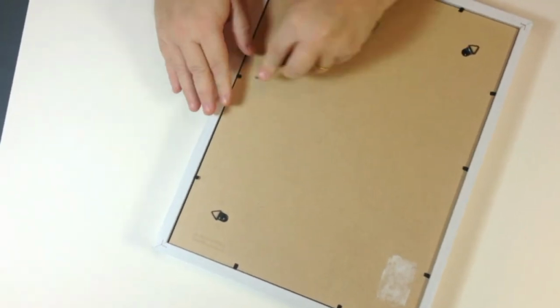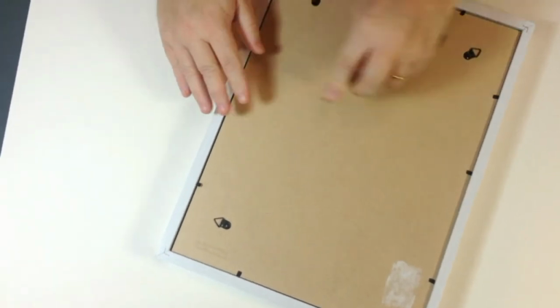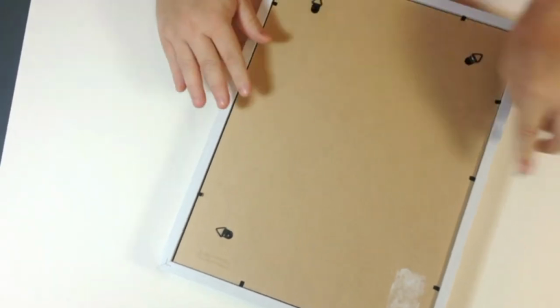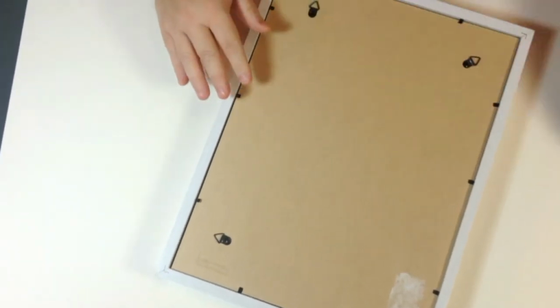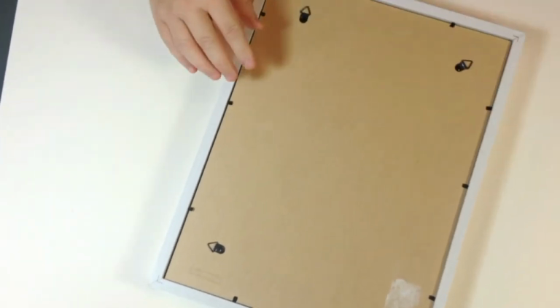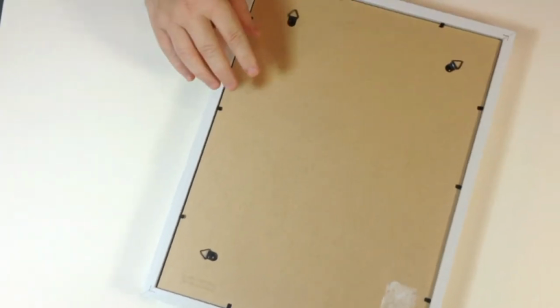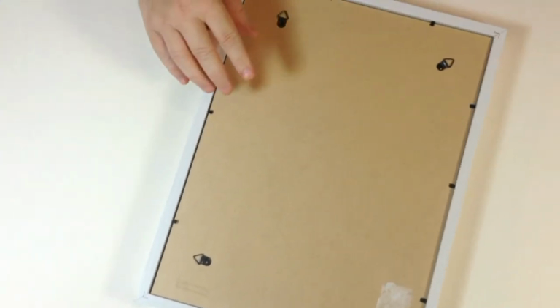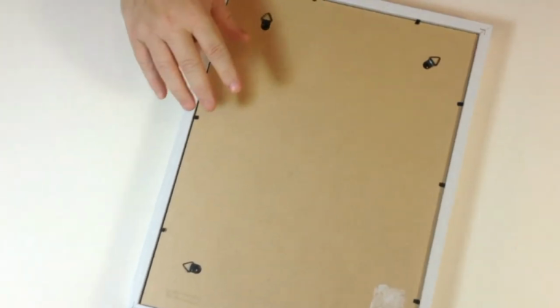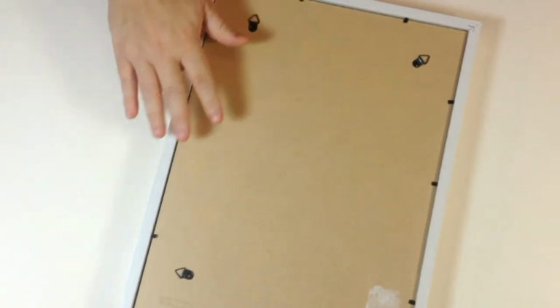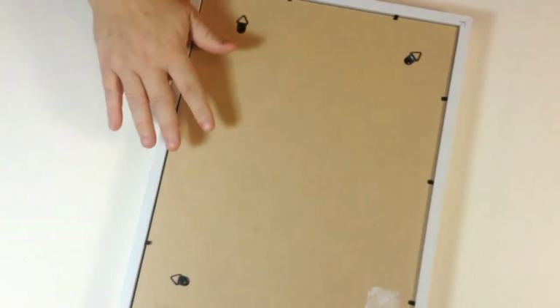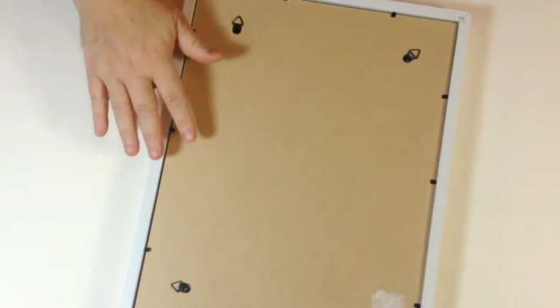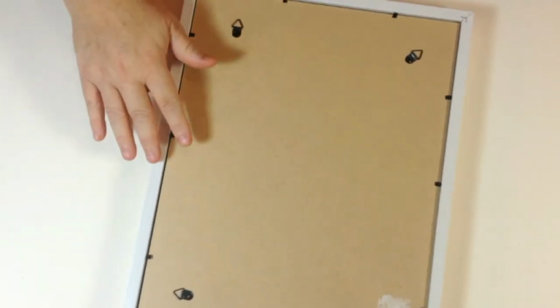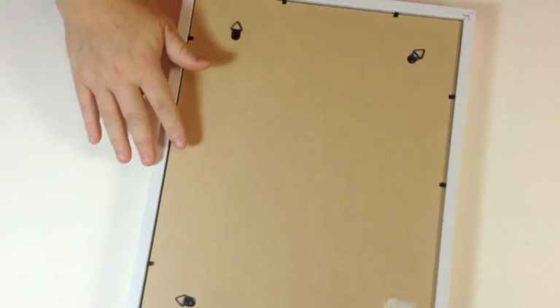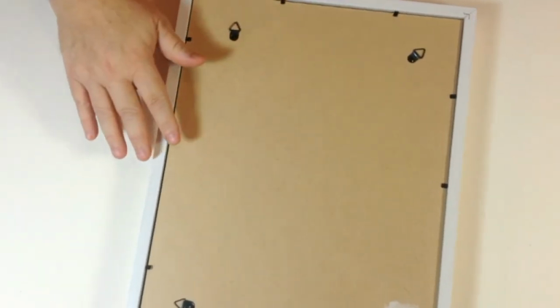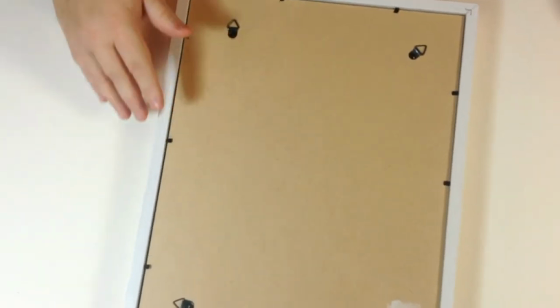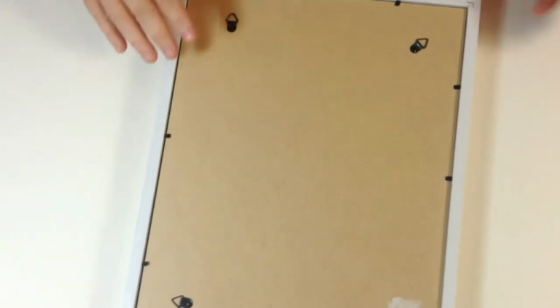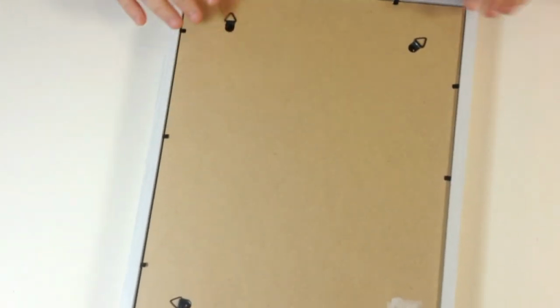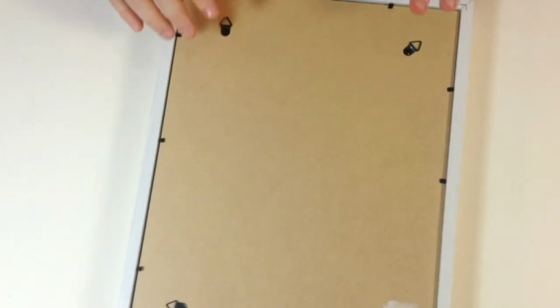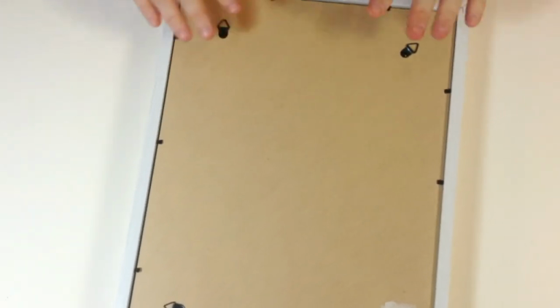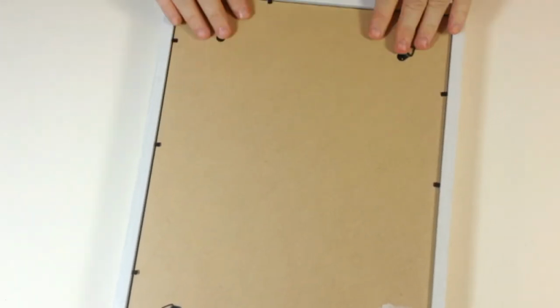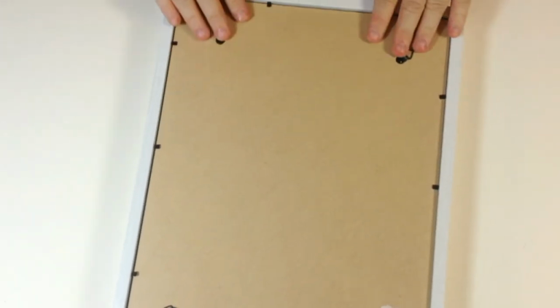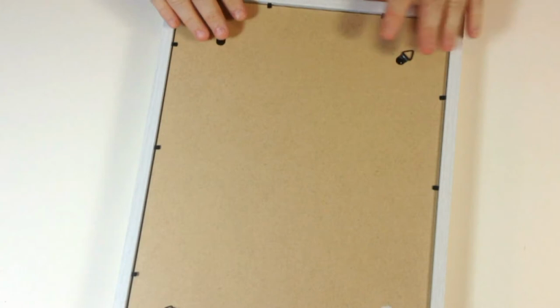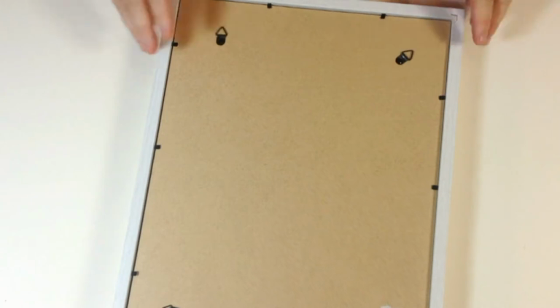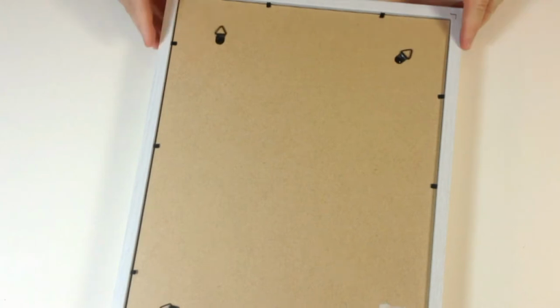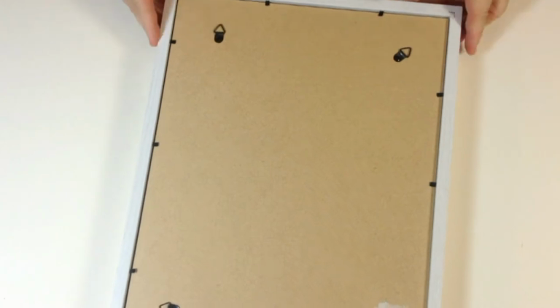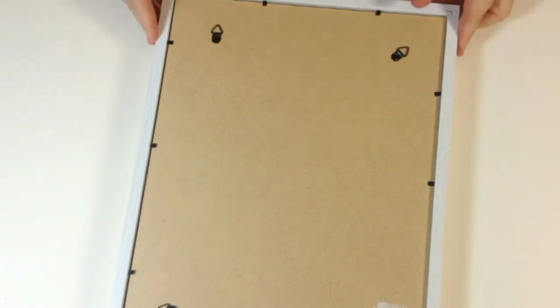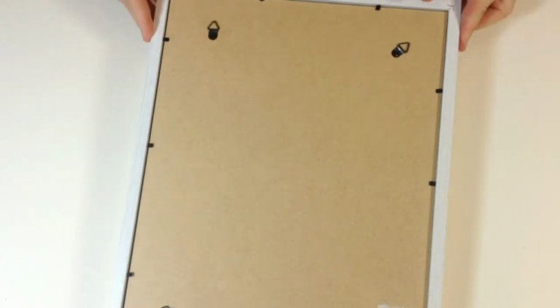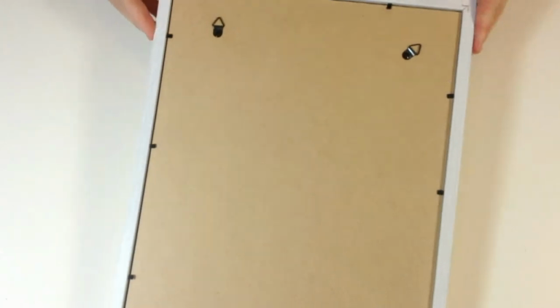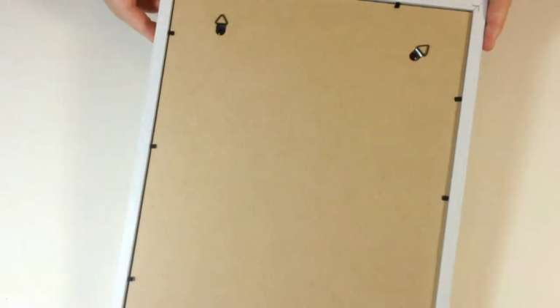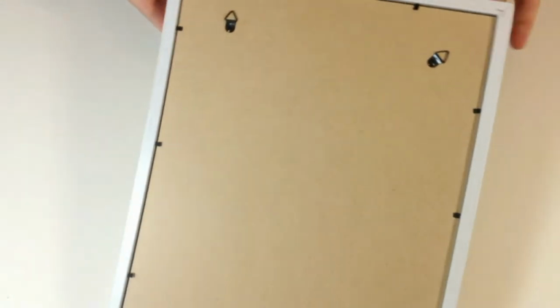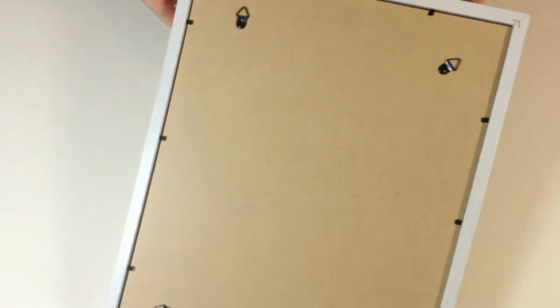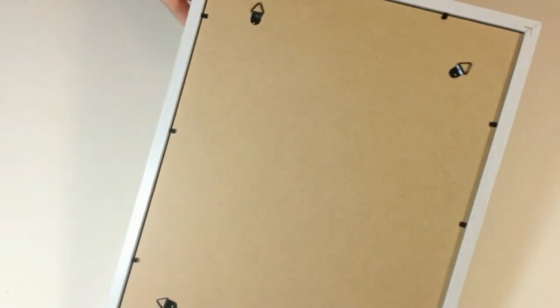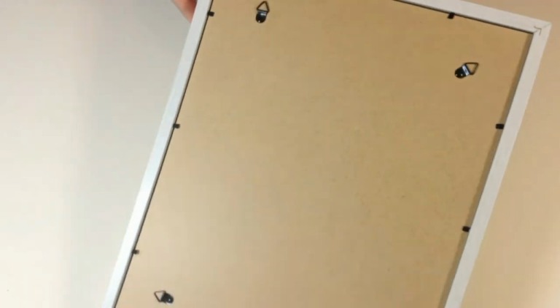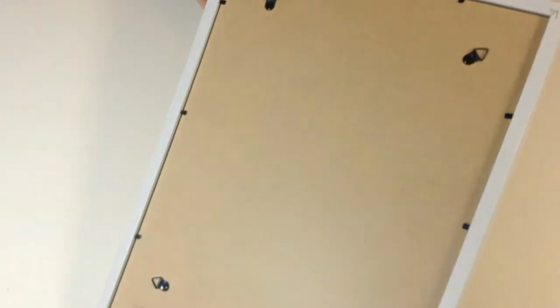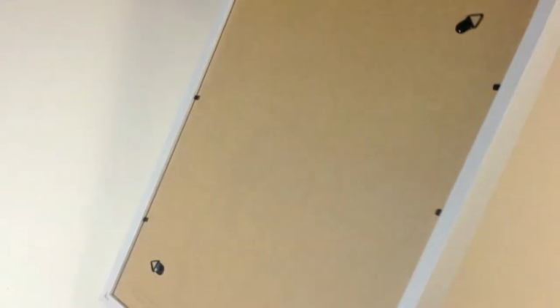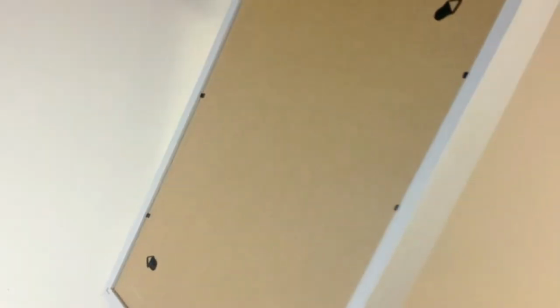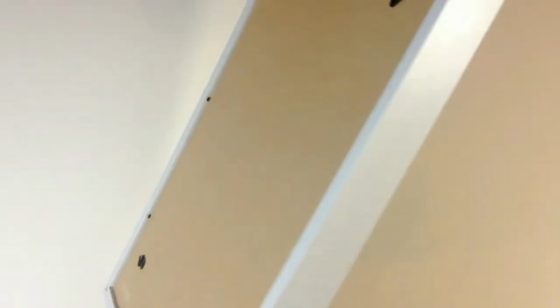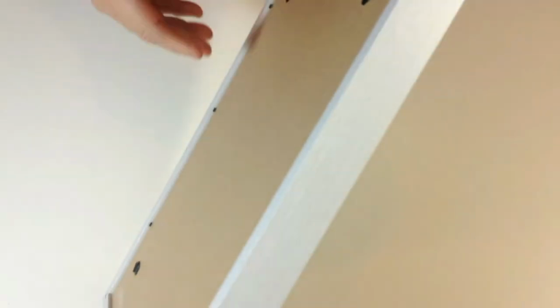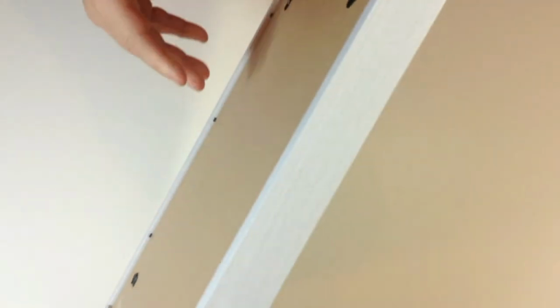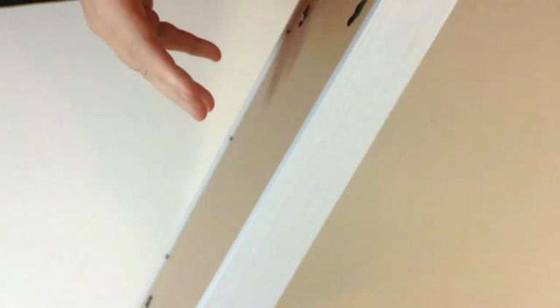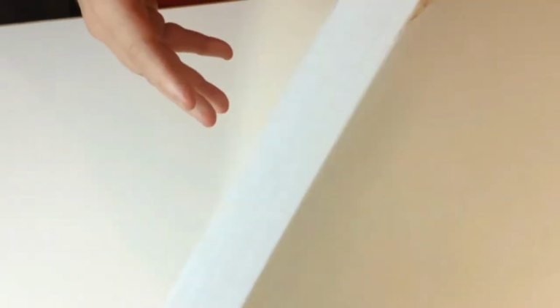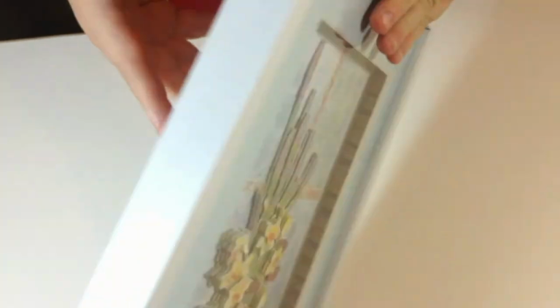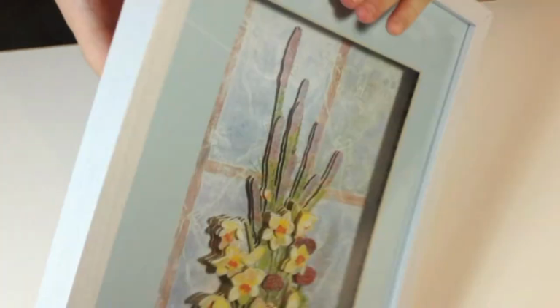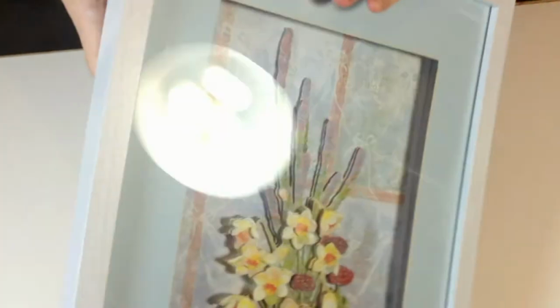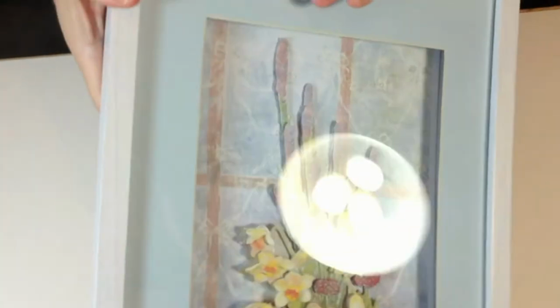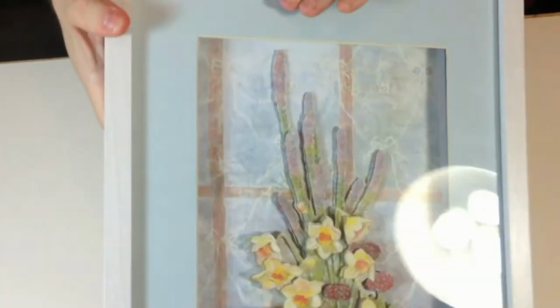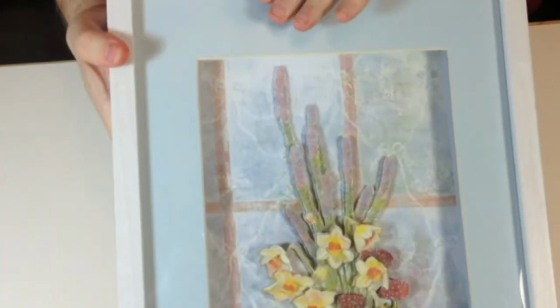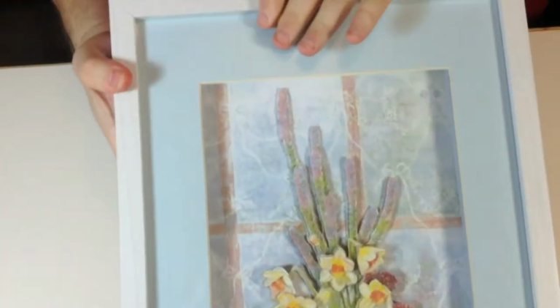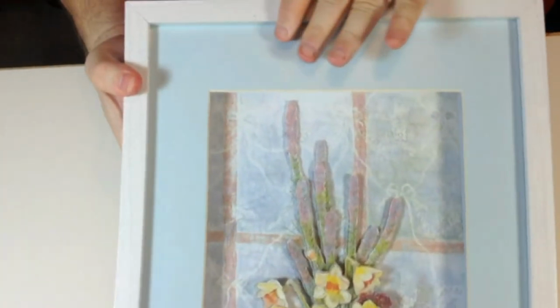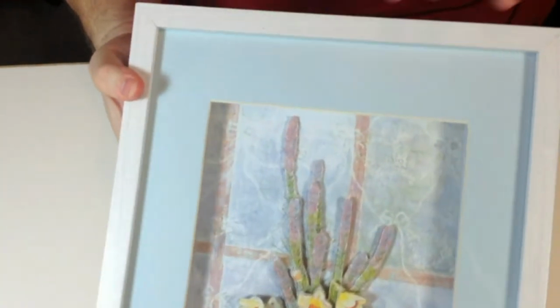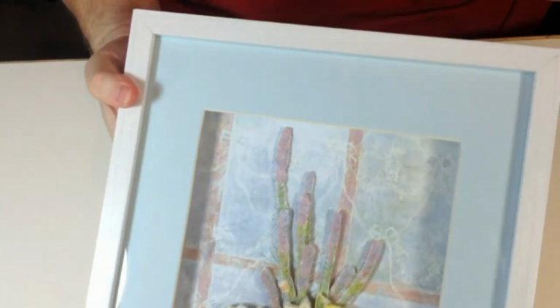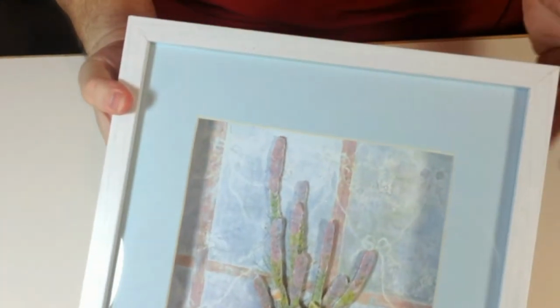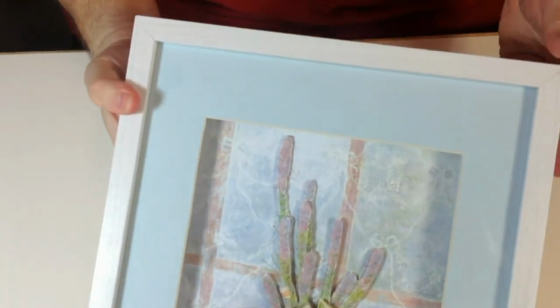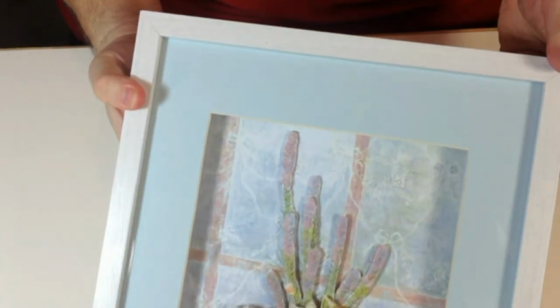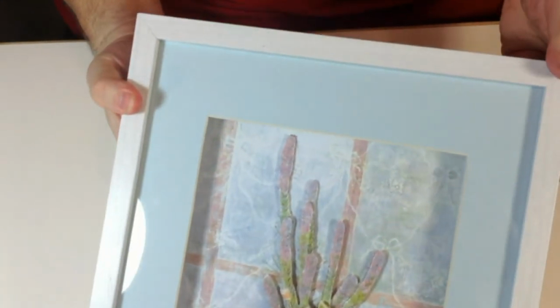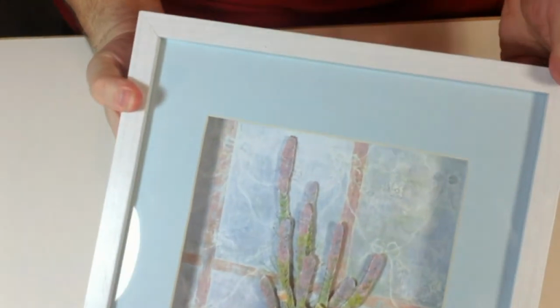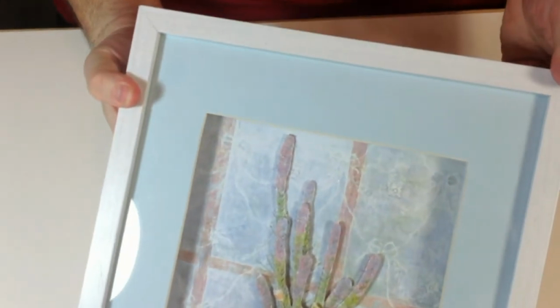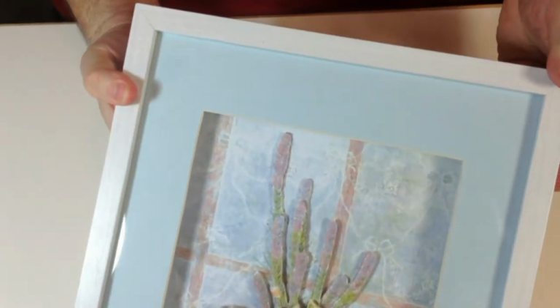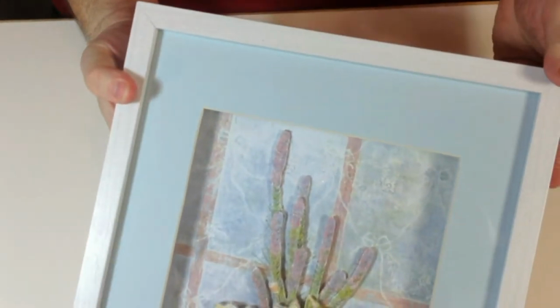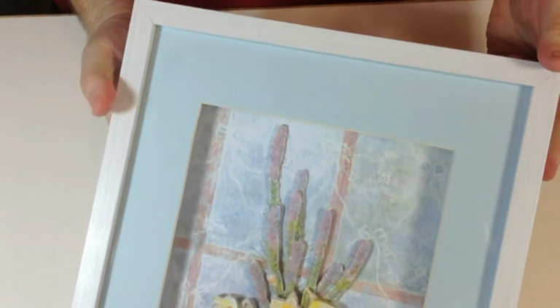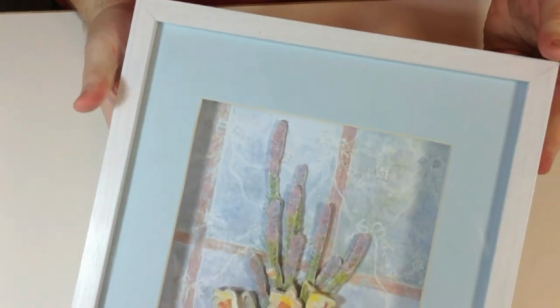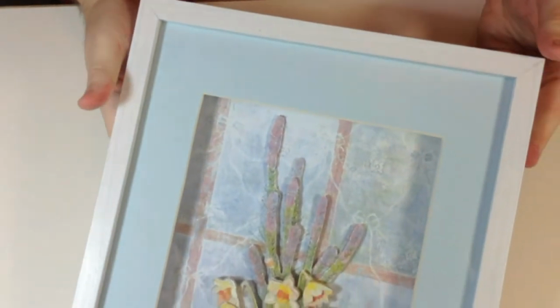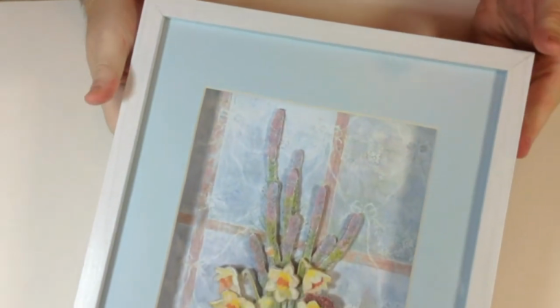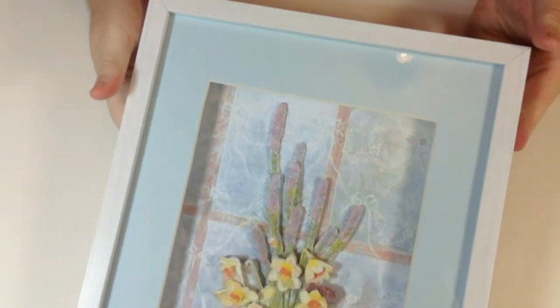I've secured the back — this is the top — so now it's ready to hang.